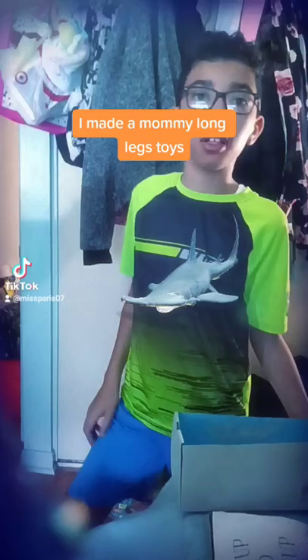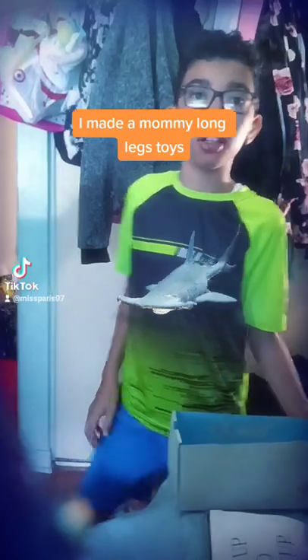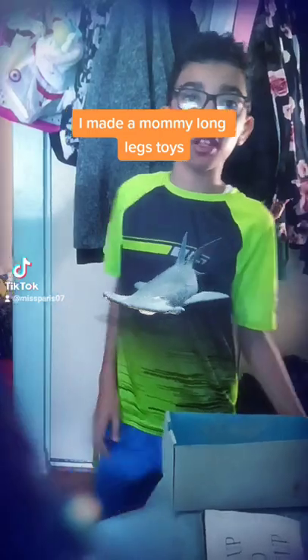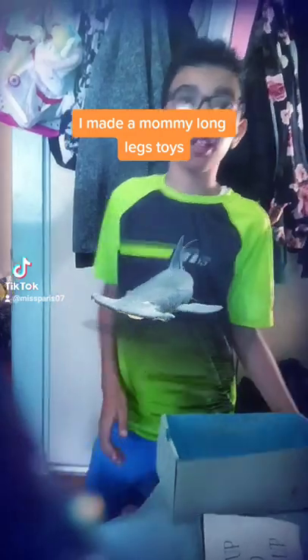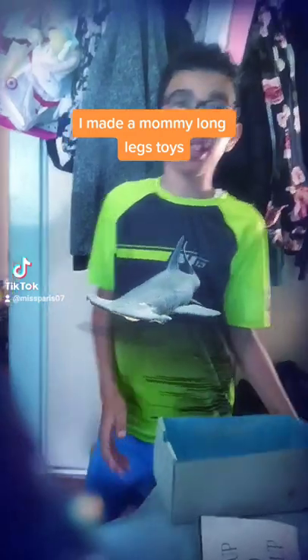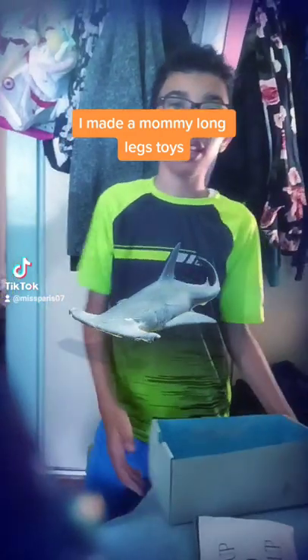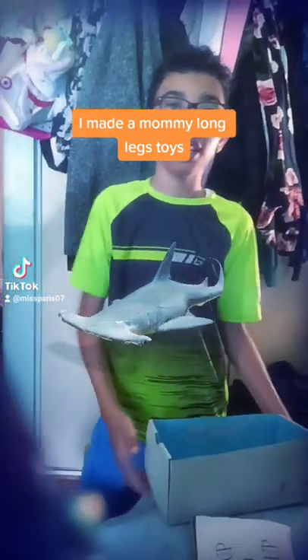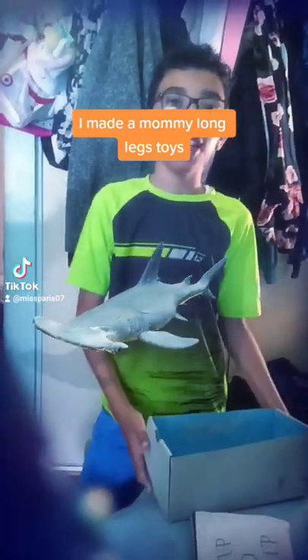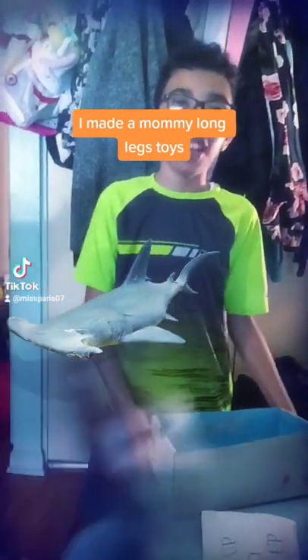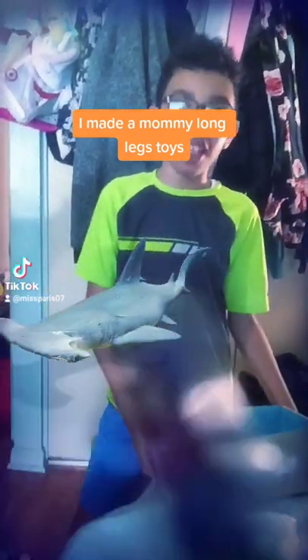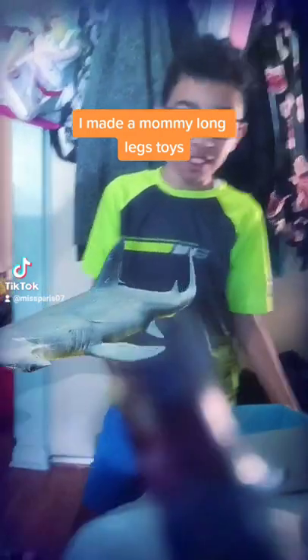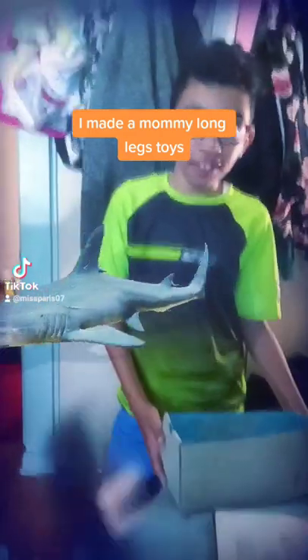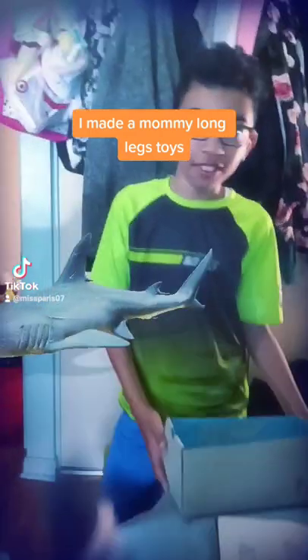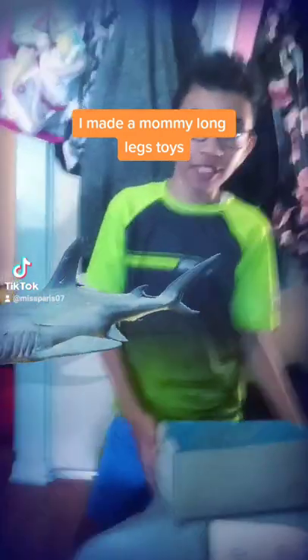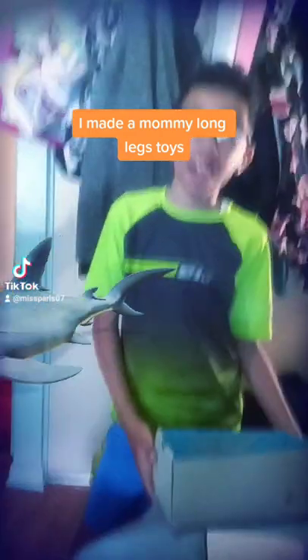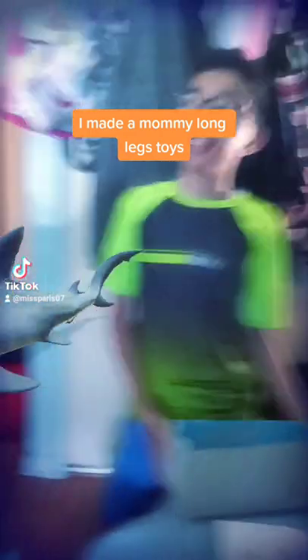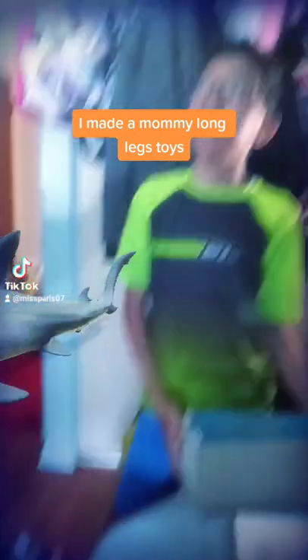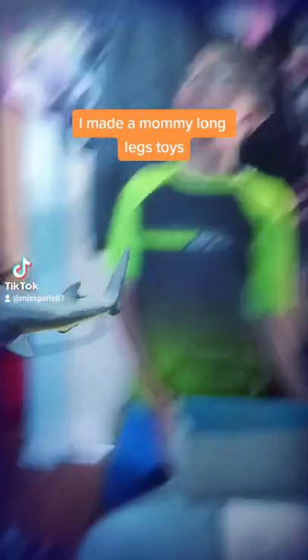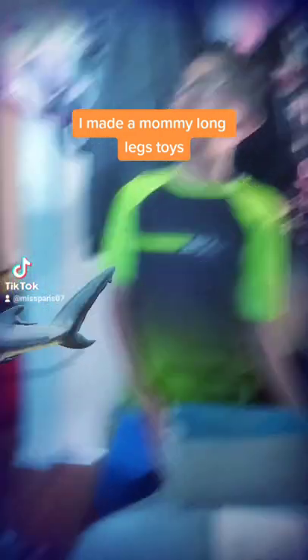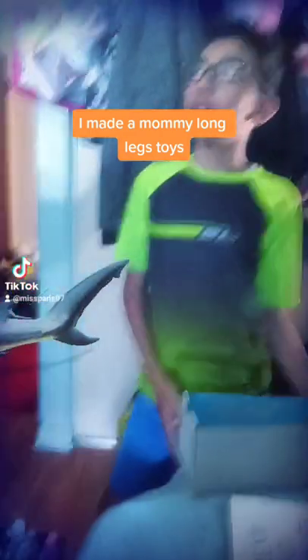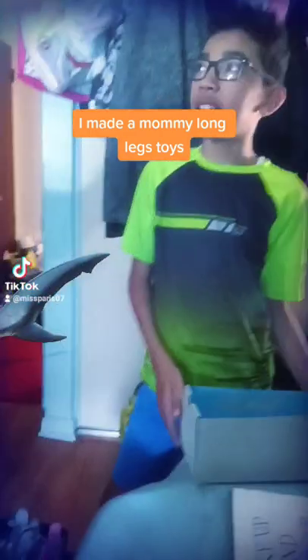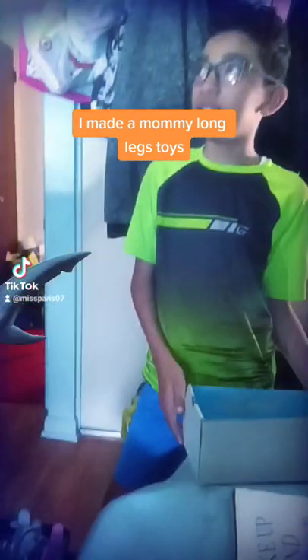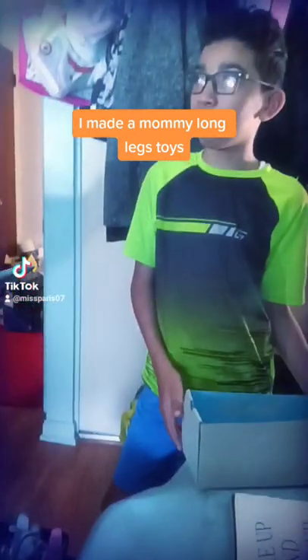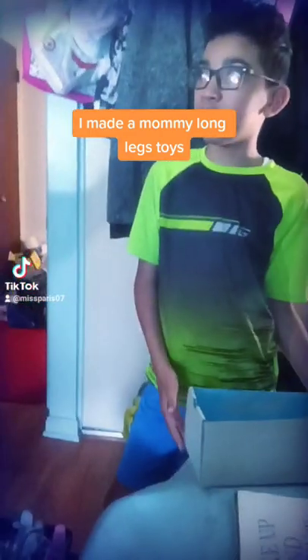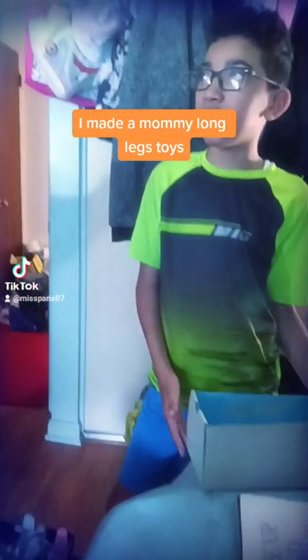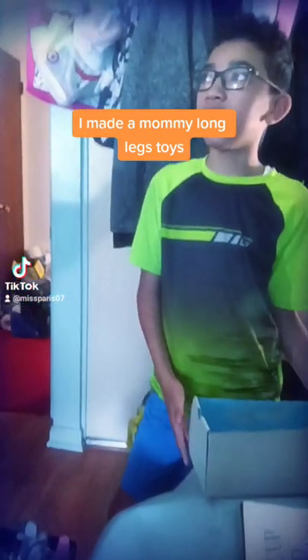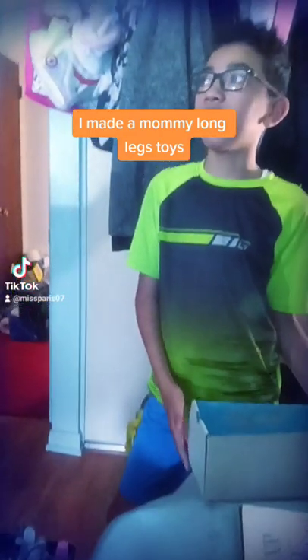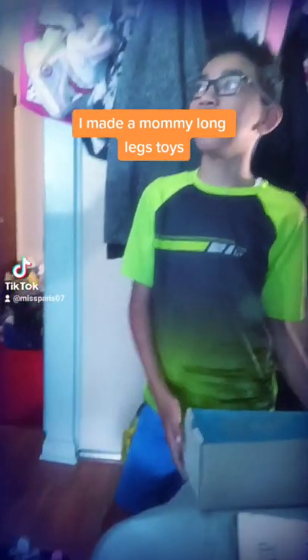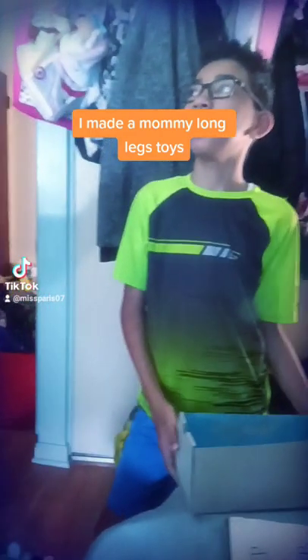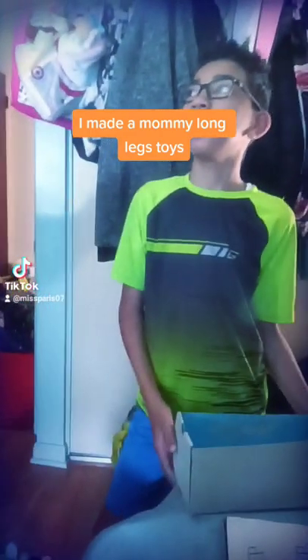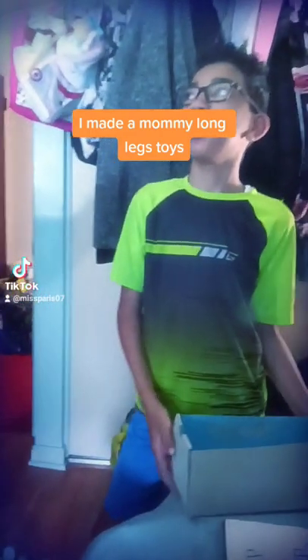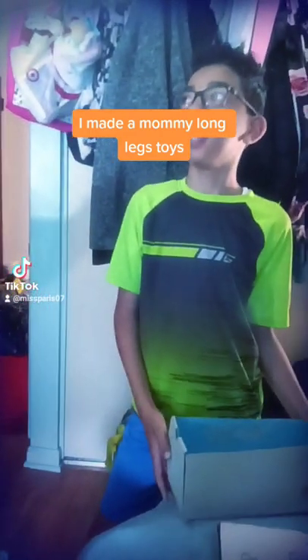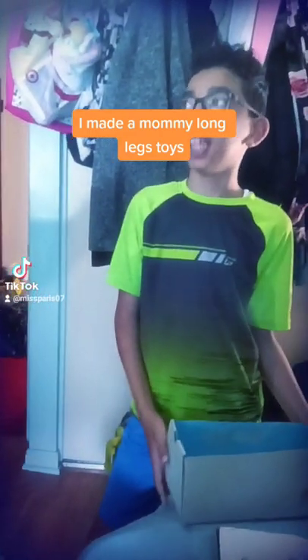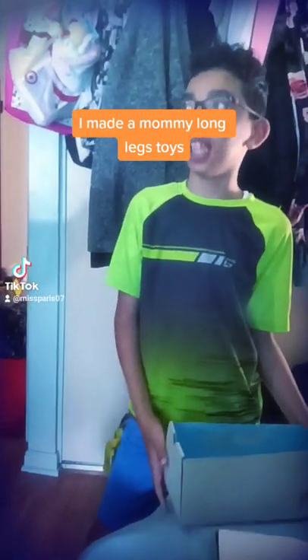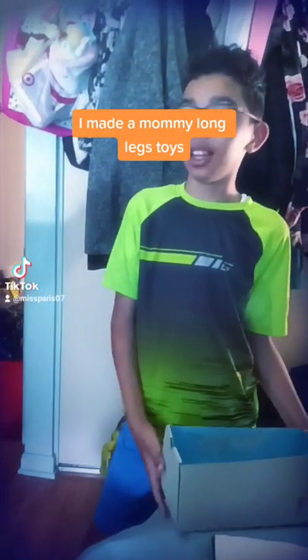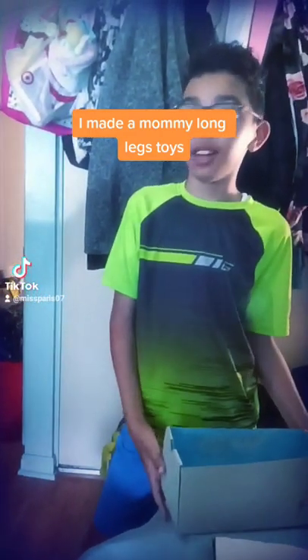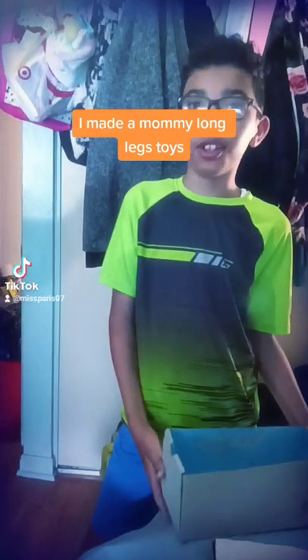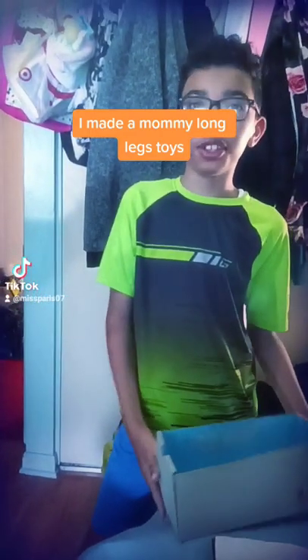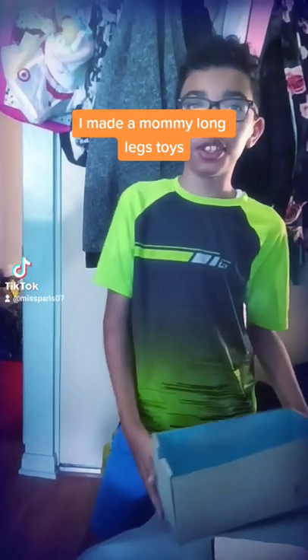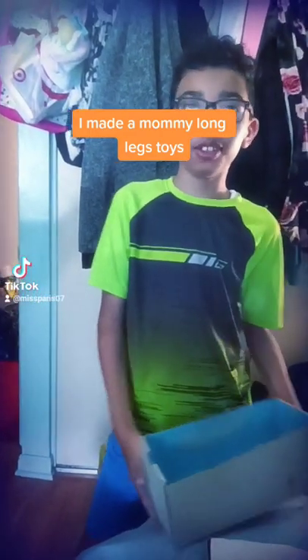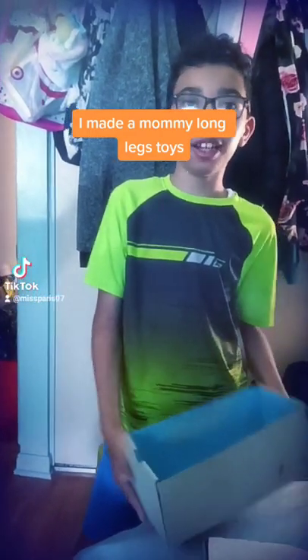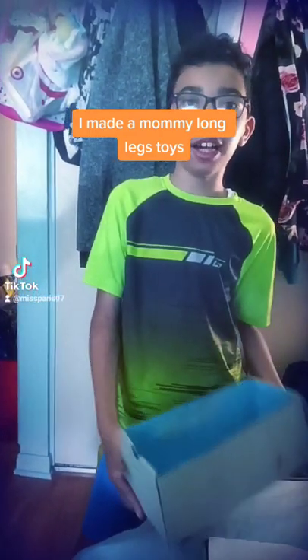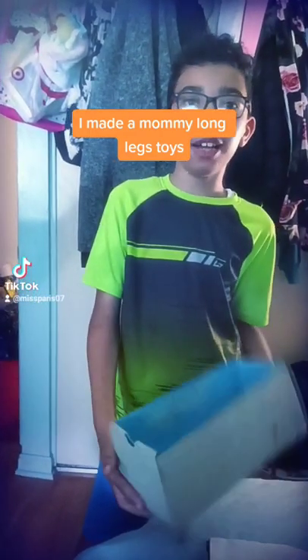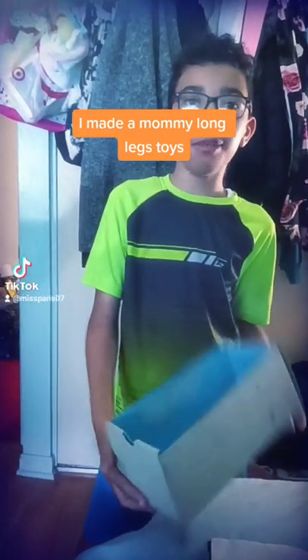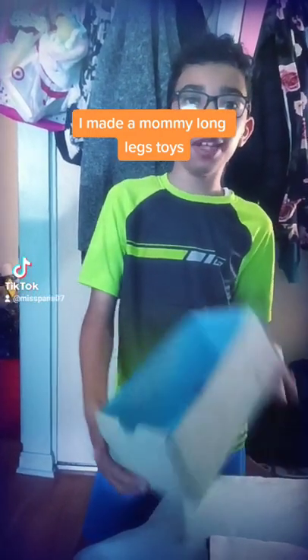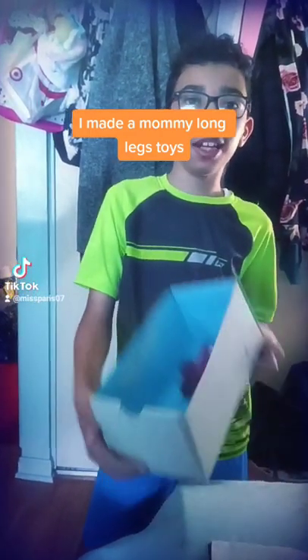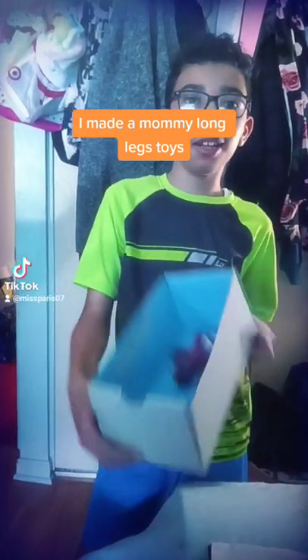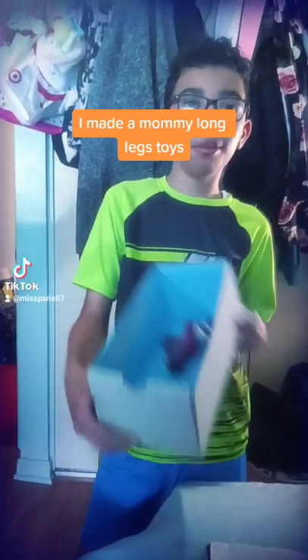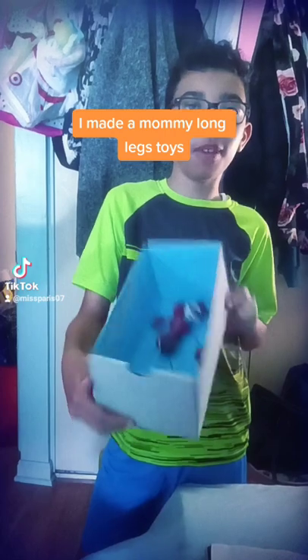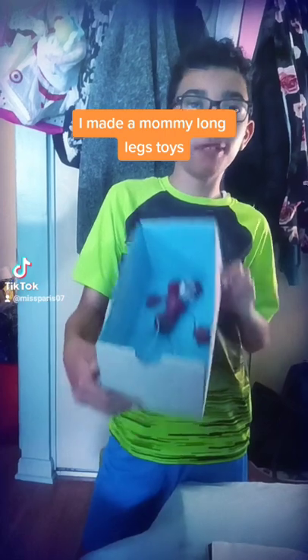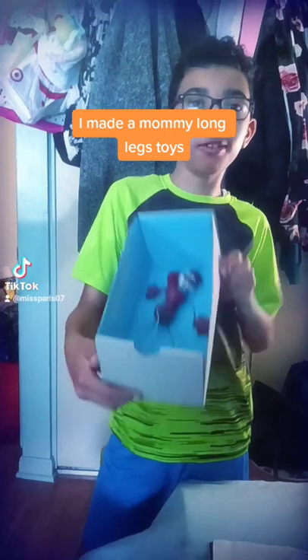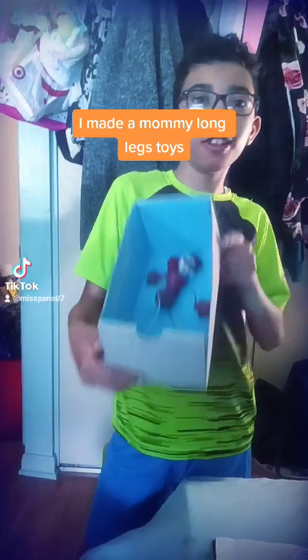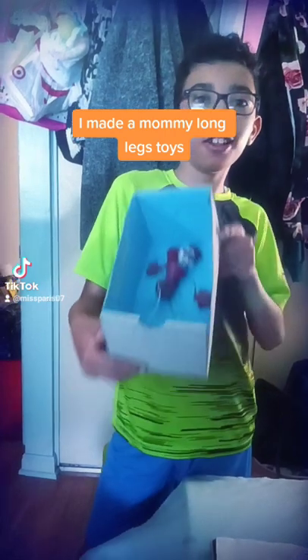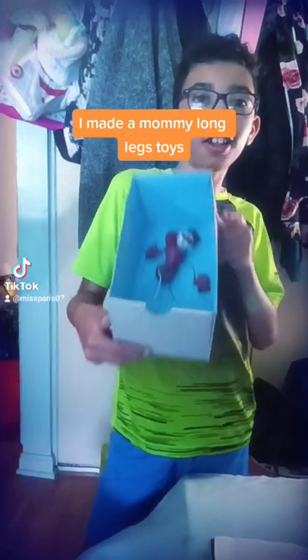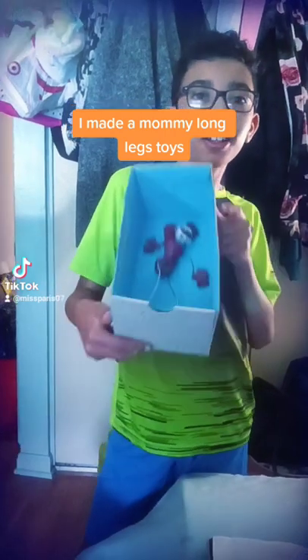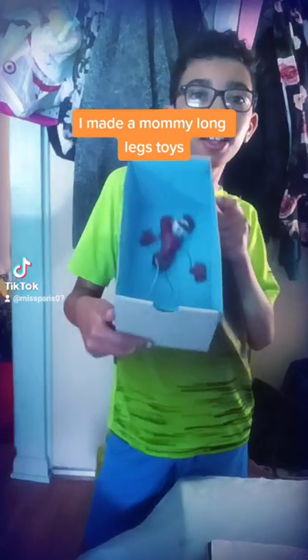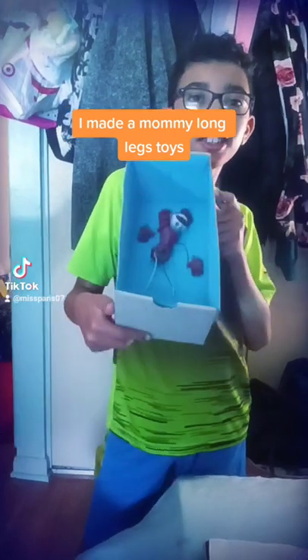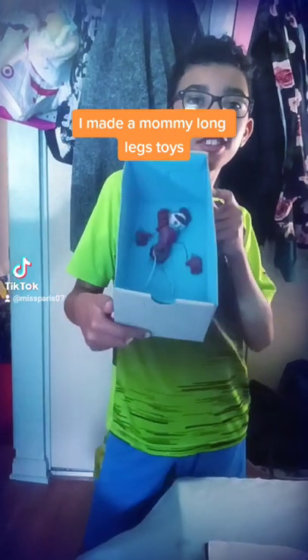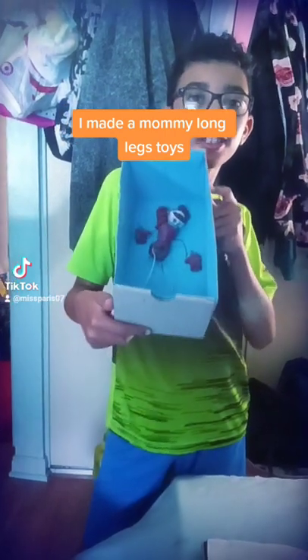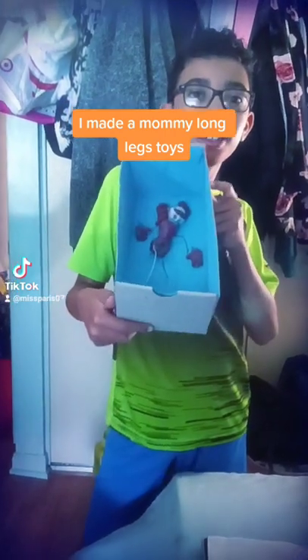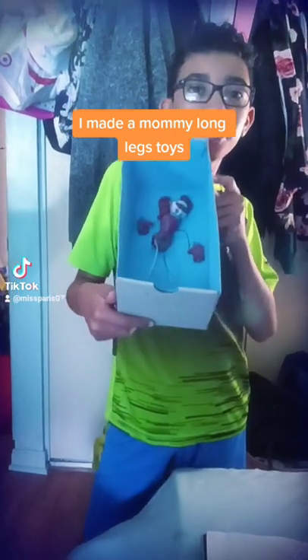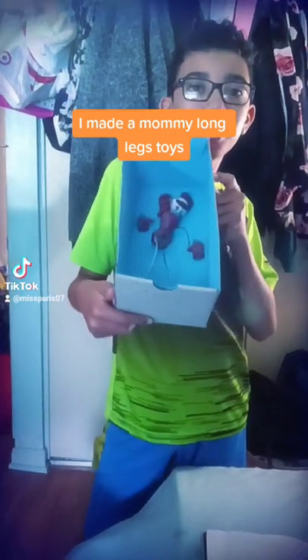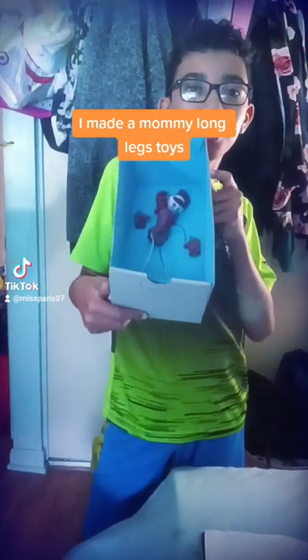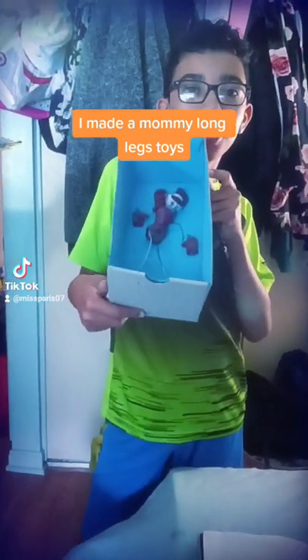Hello guys, my name is Mateo, and I made a Mommy Long Legs toy.